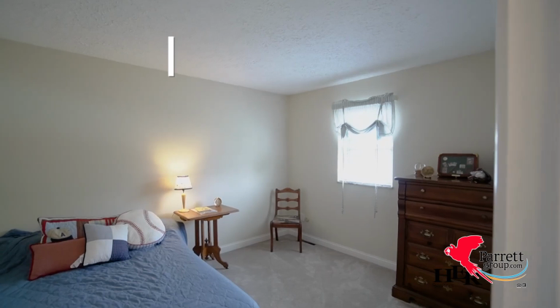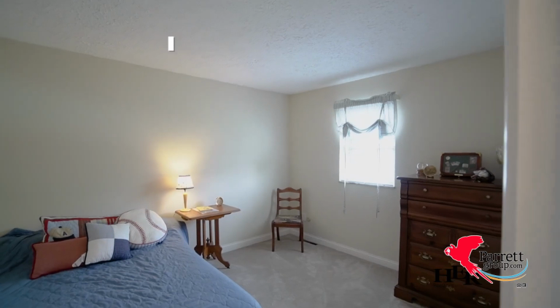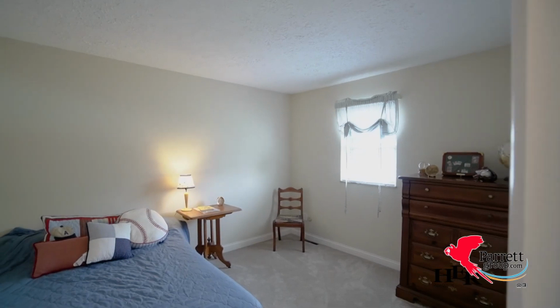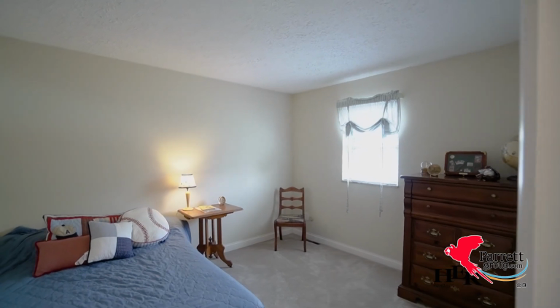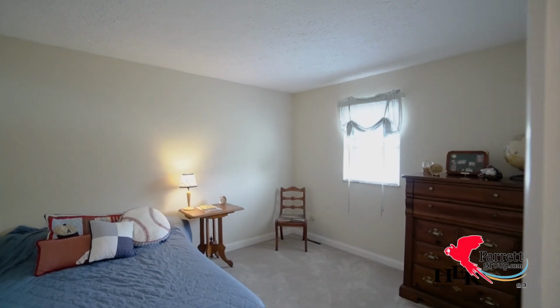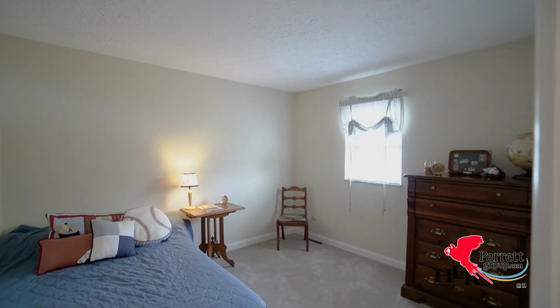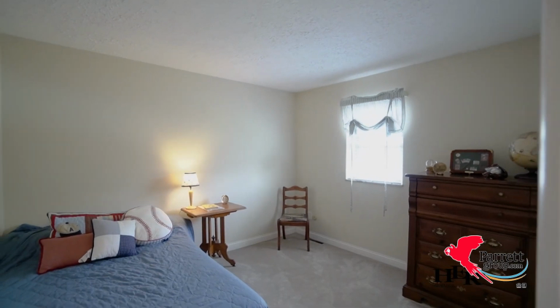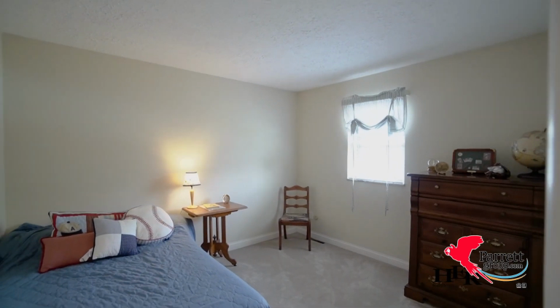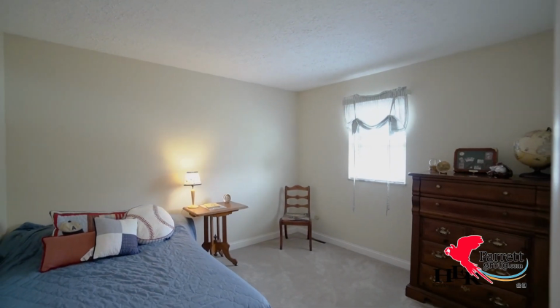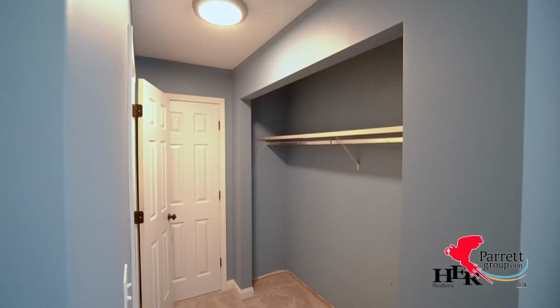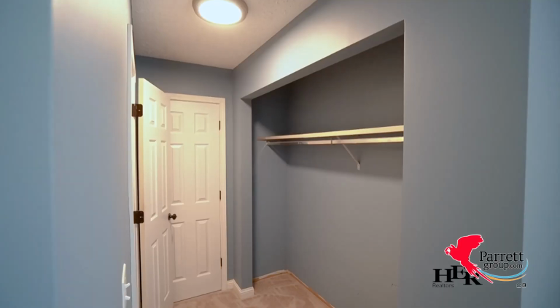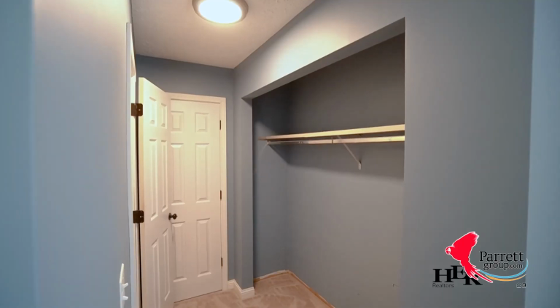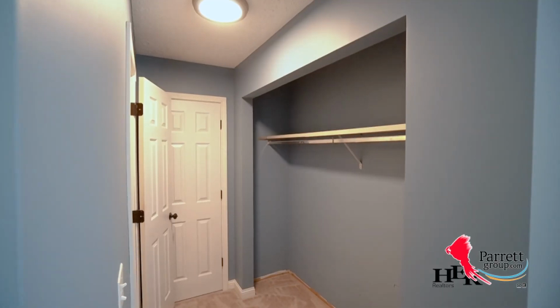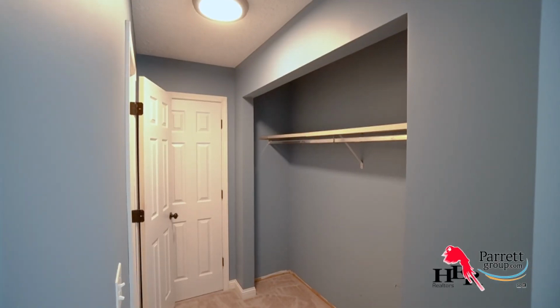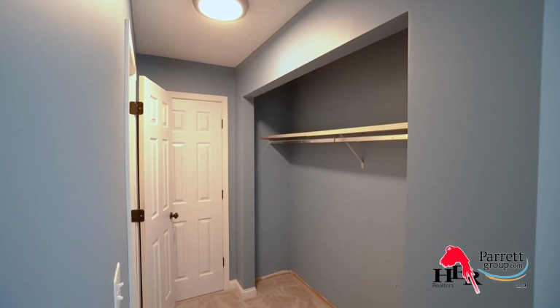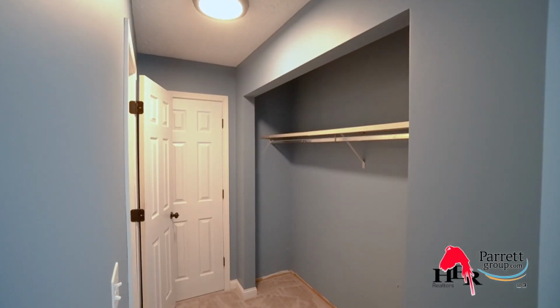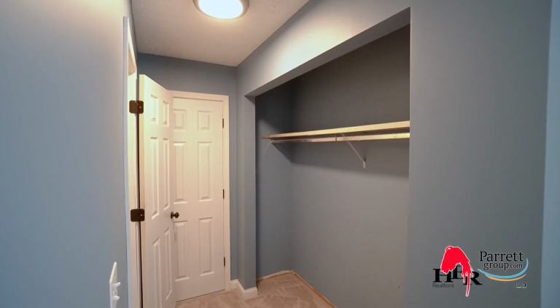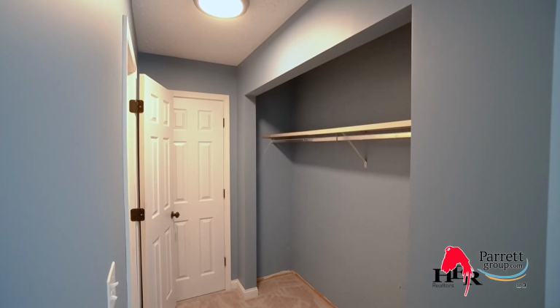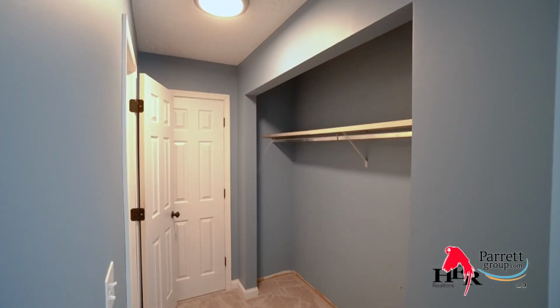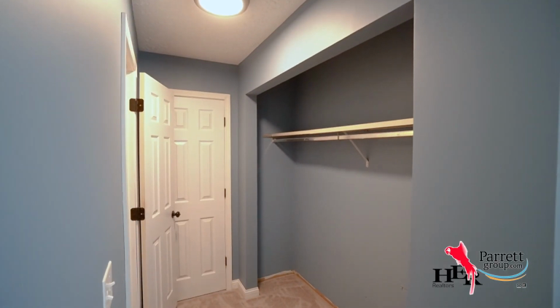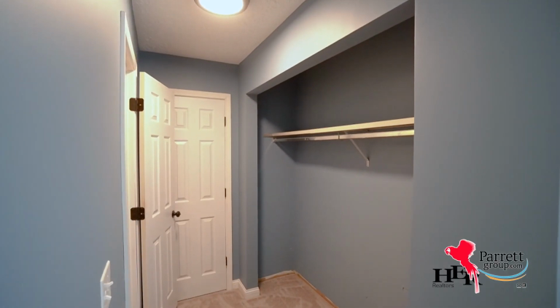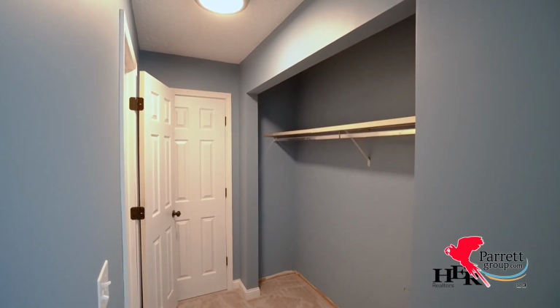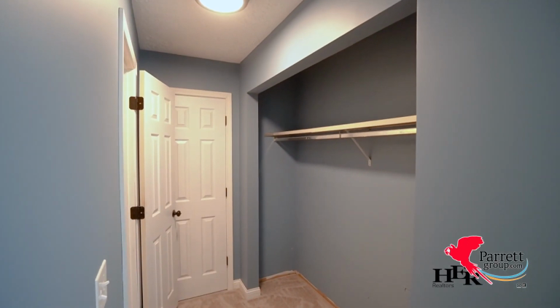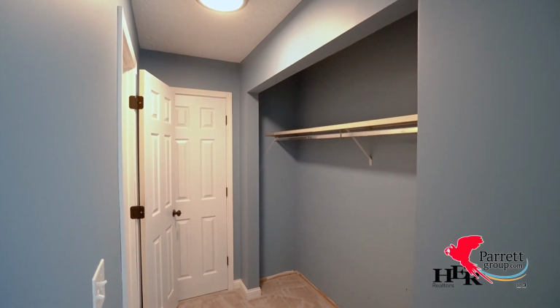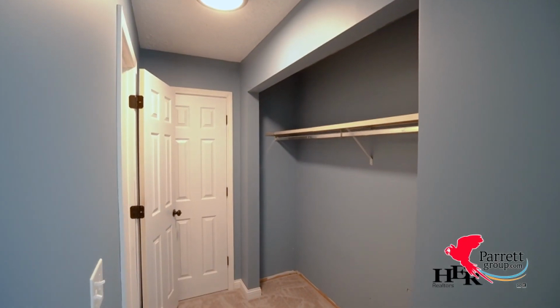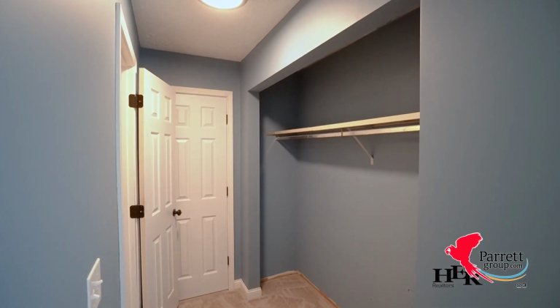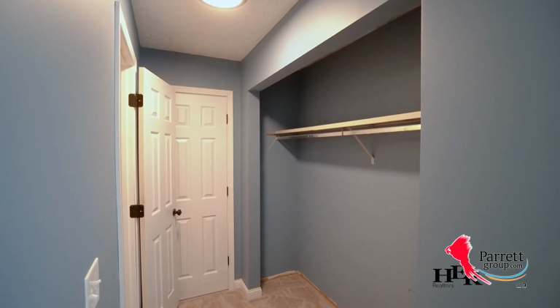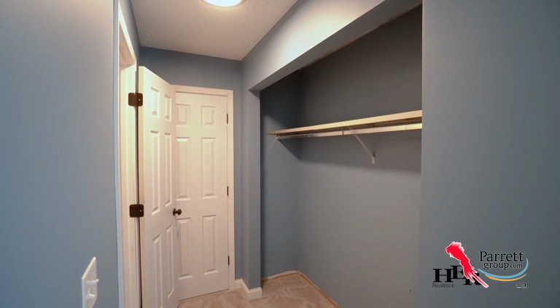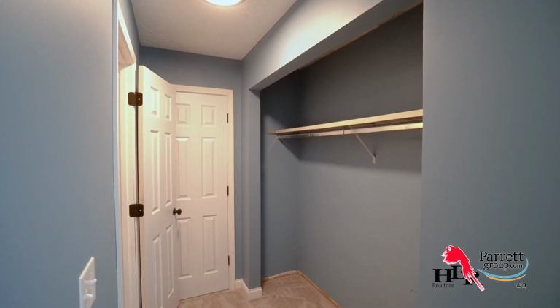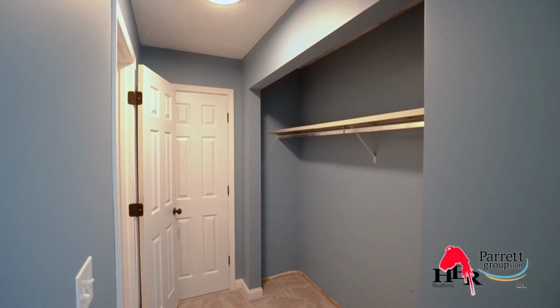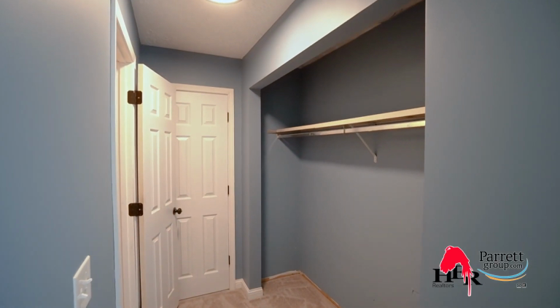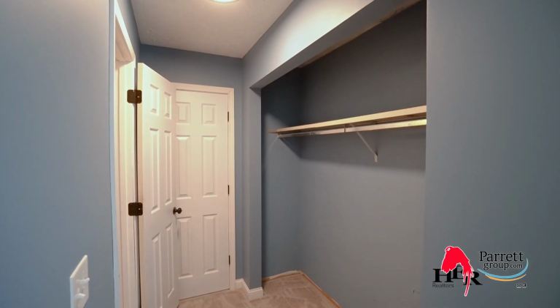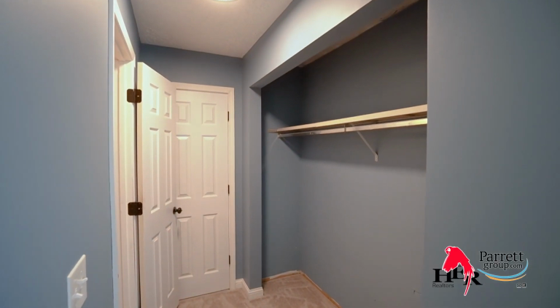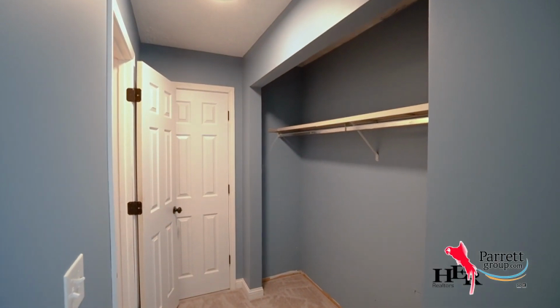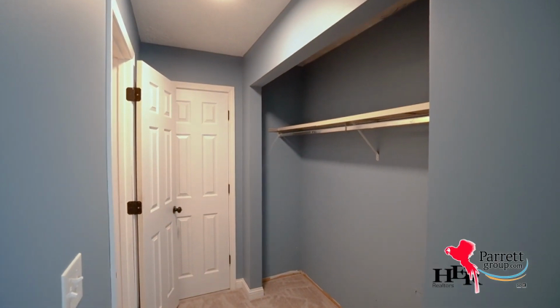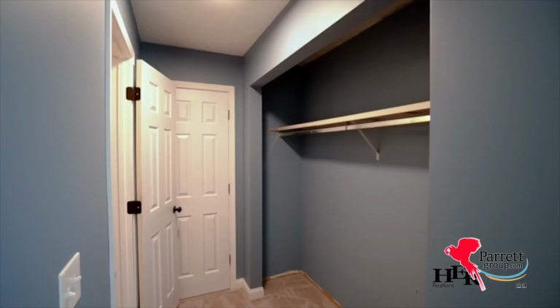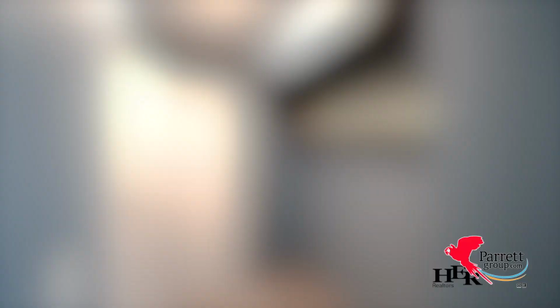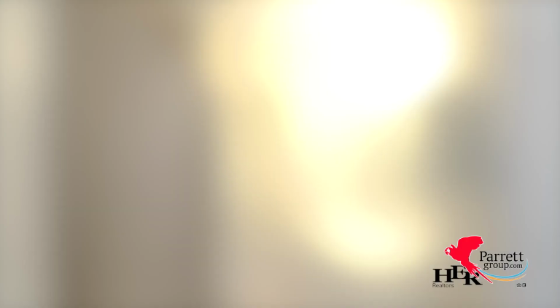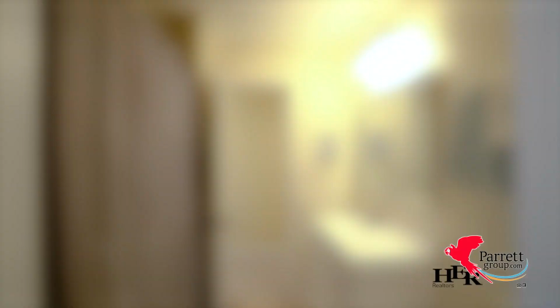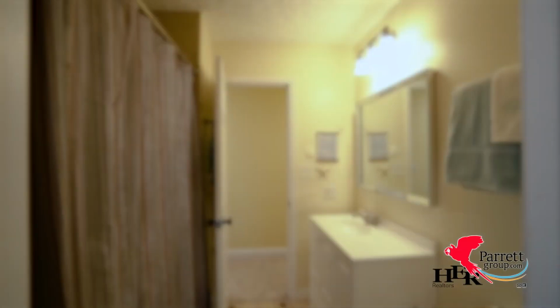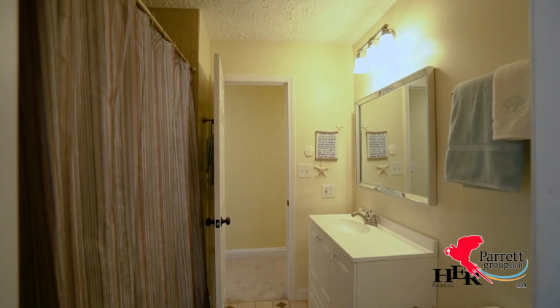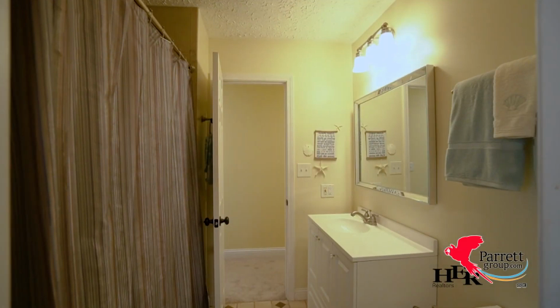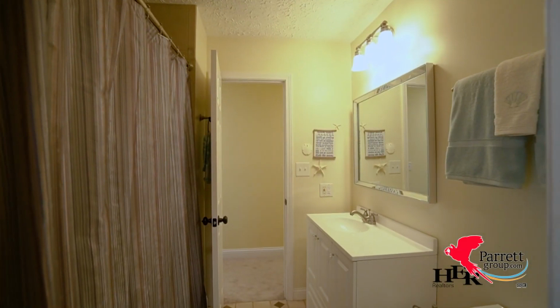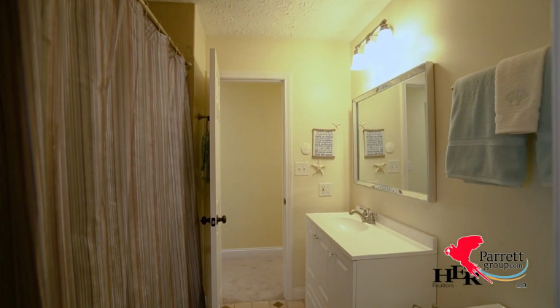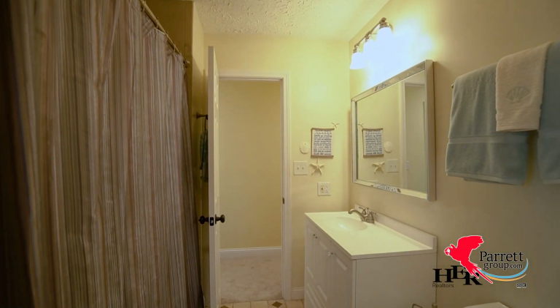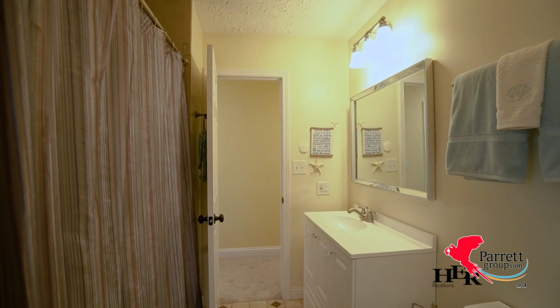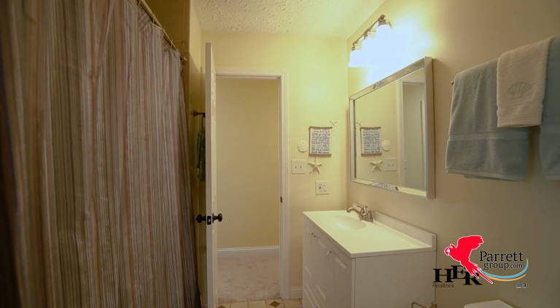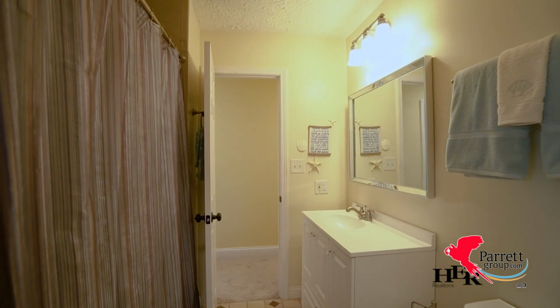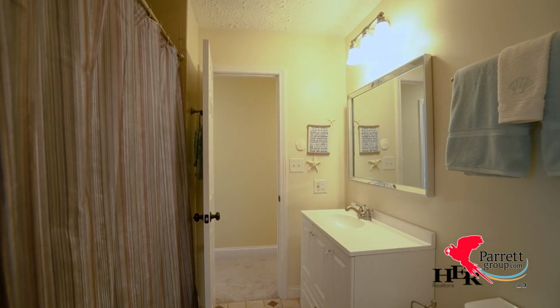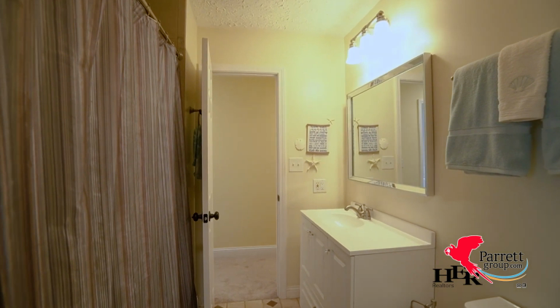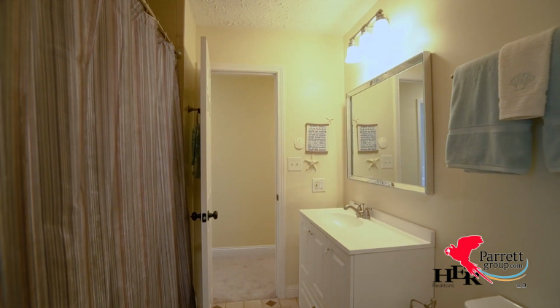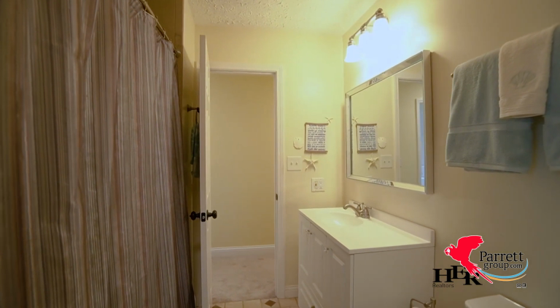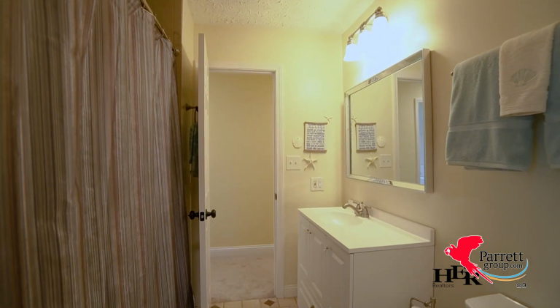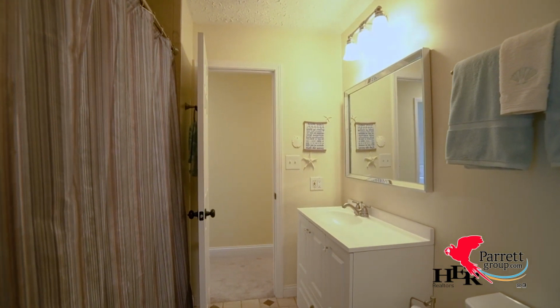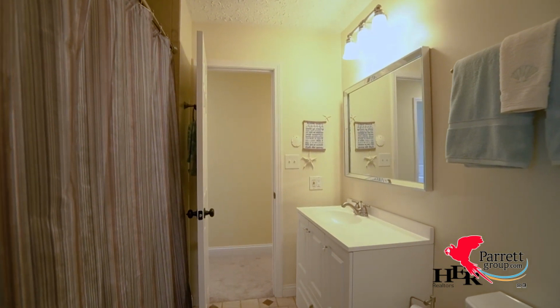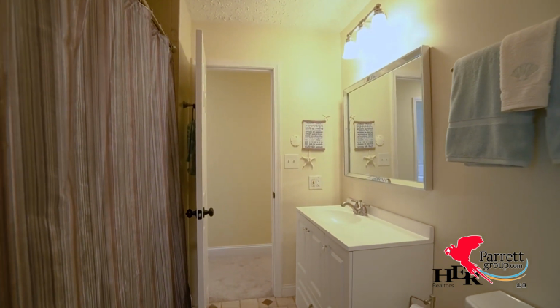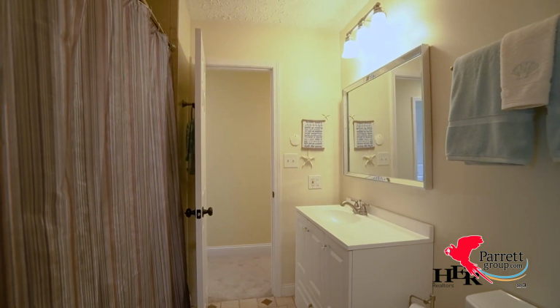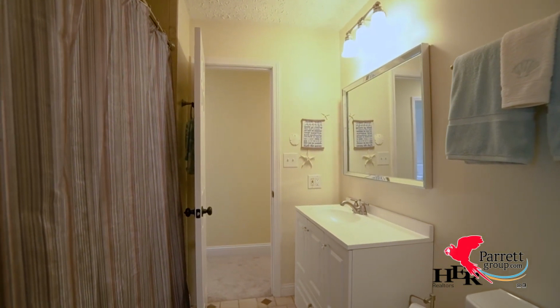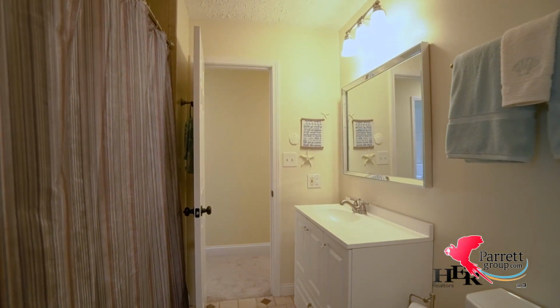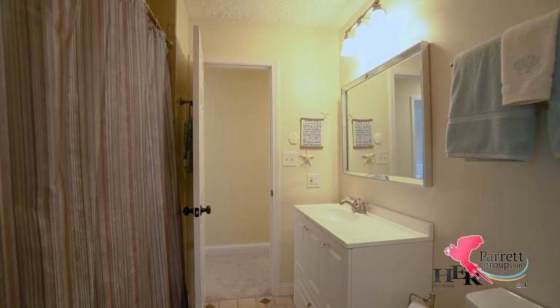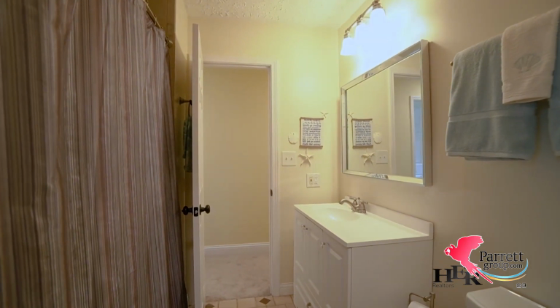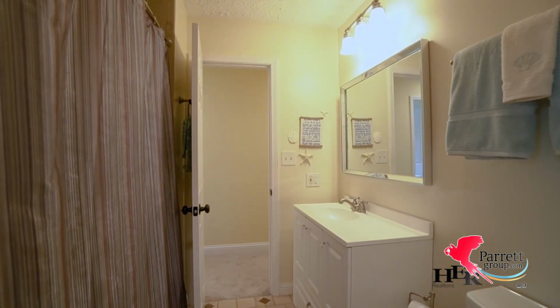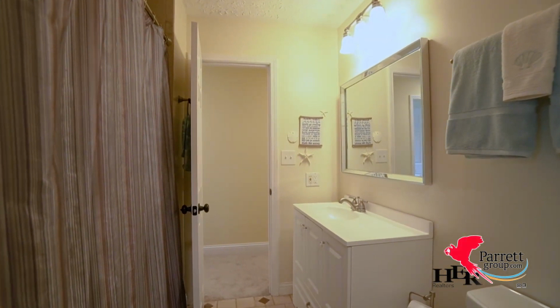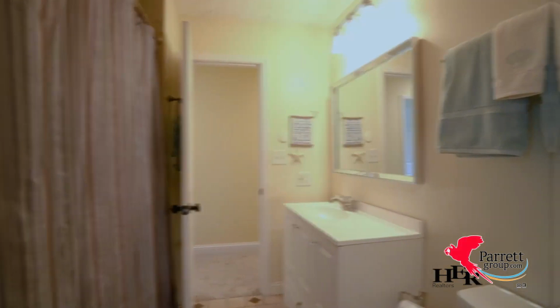One has a large closet and even more storage space and an extra room off of the back. The full bathroom is shared between this room and the other two bedrooms.